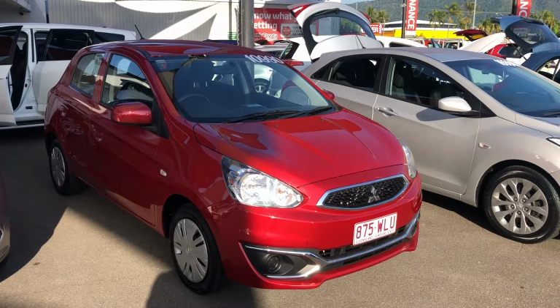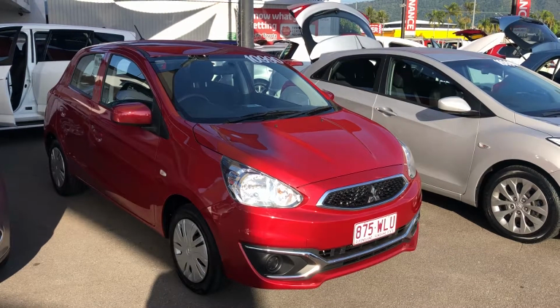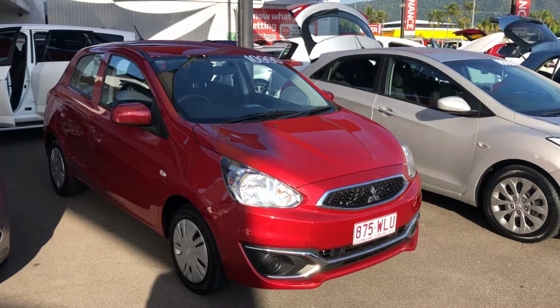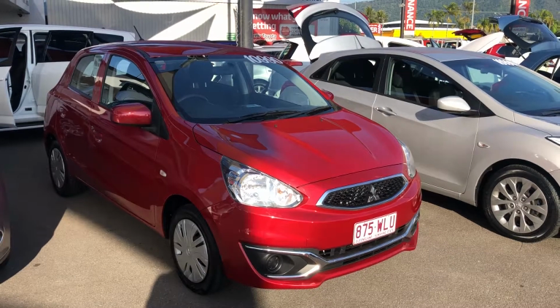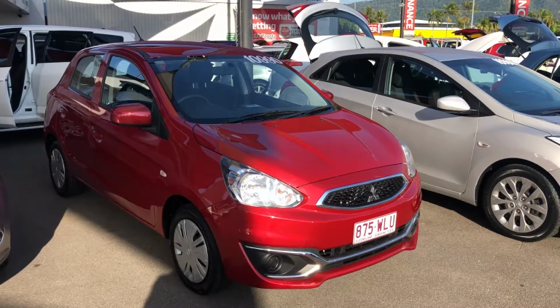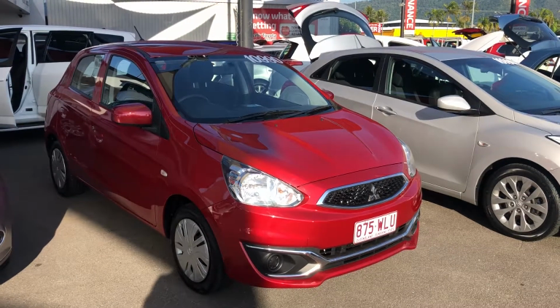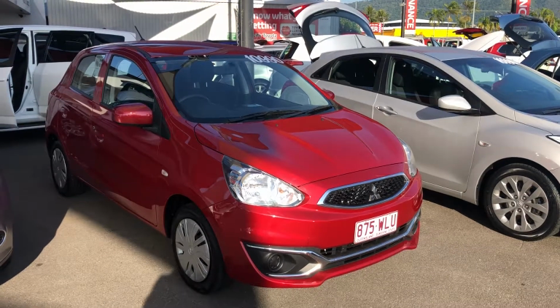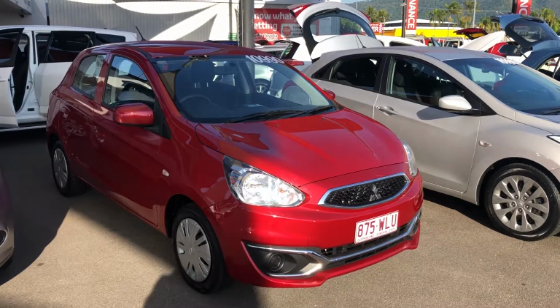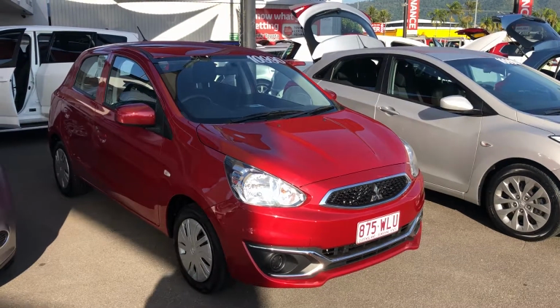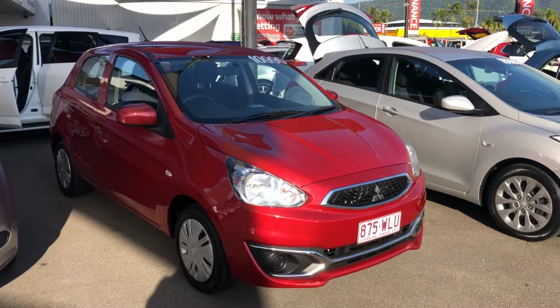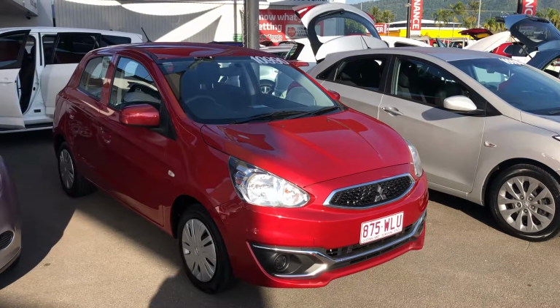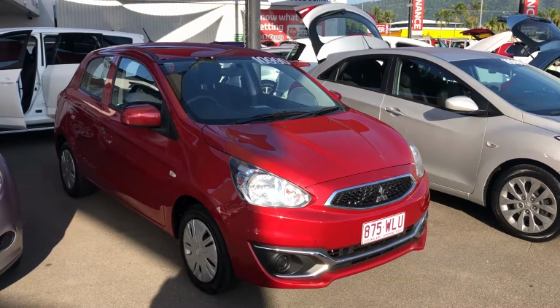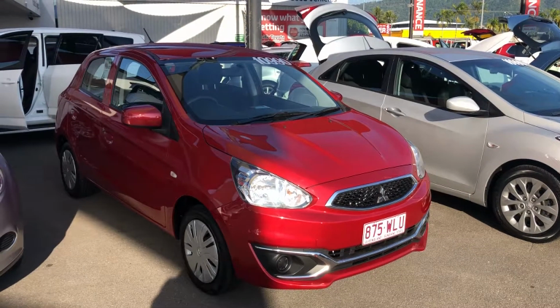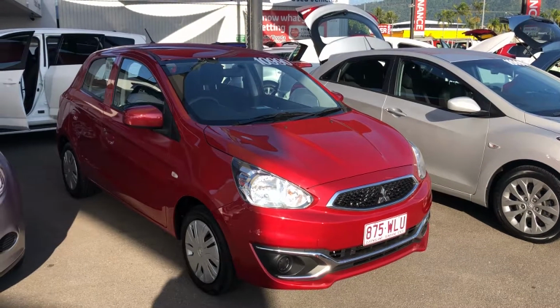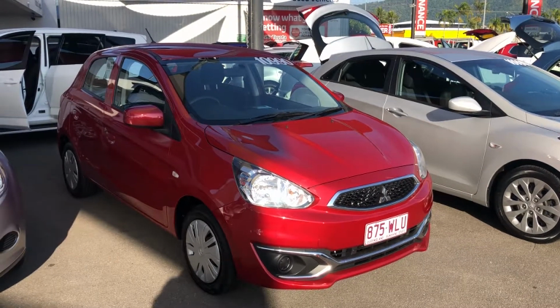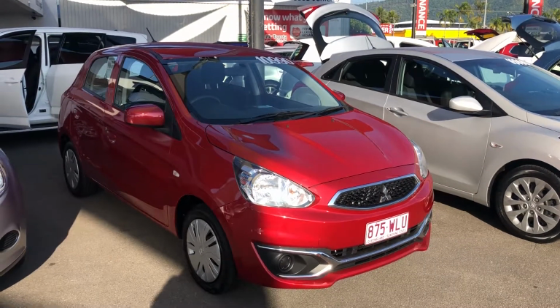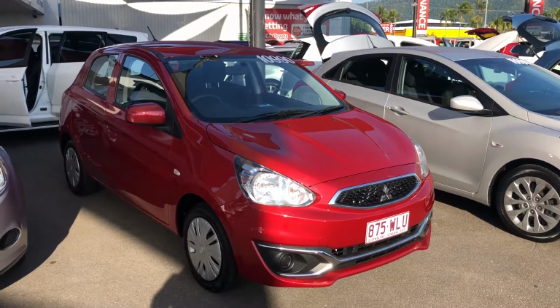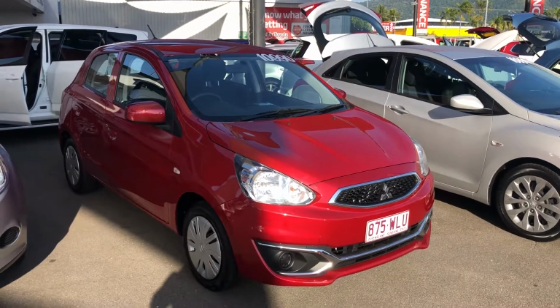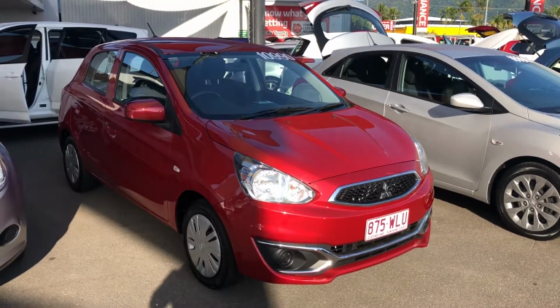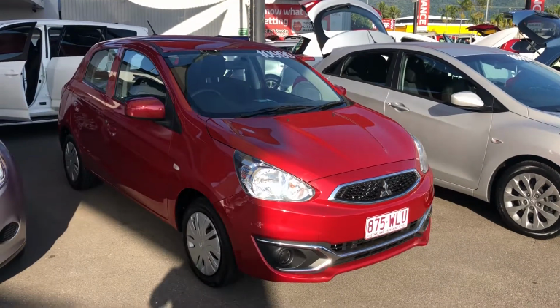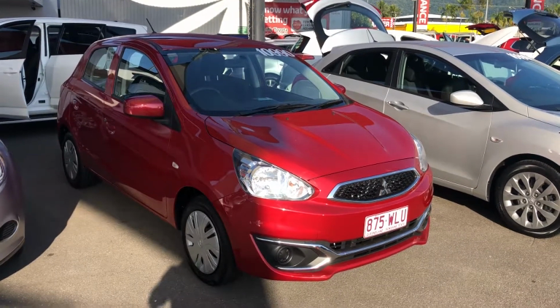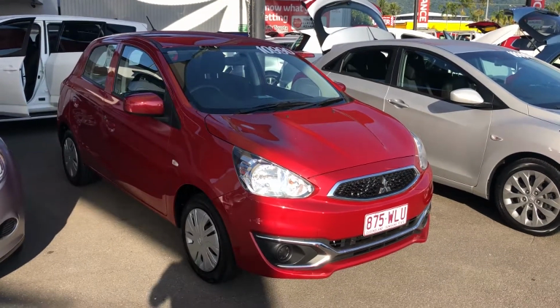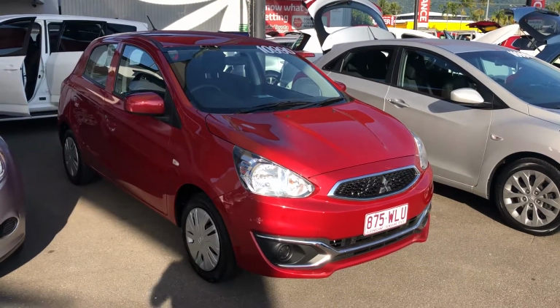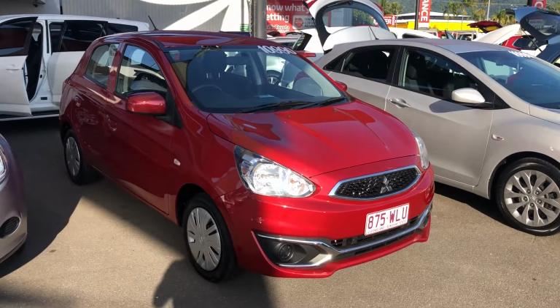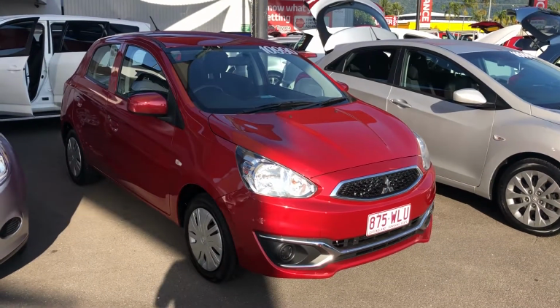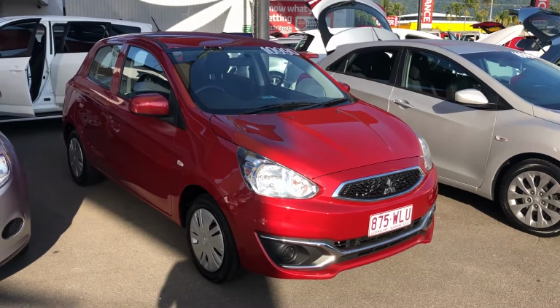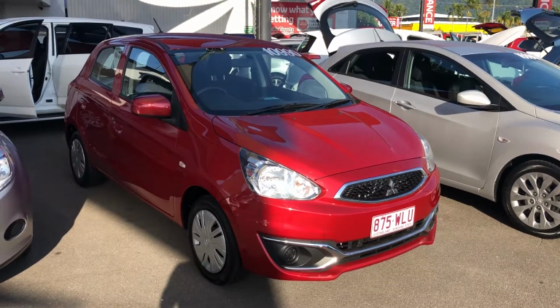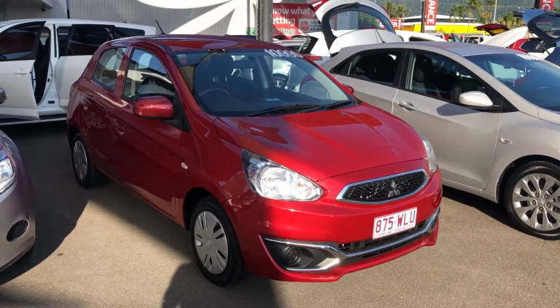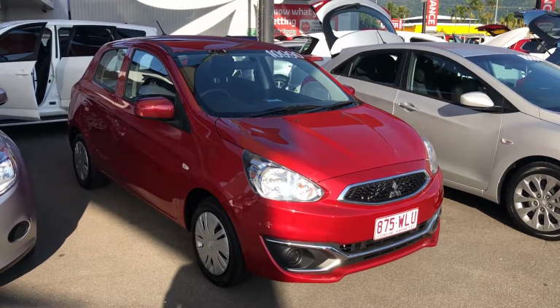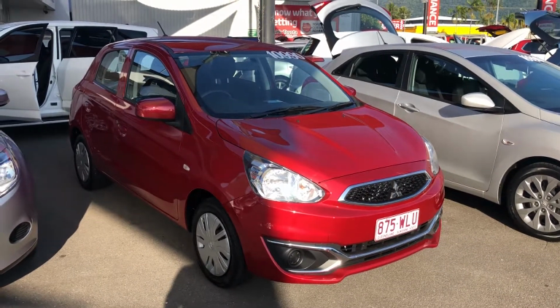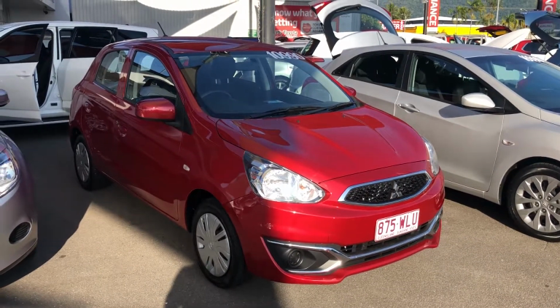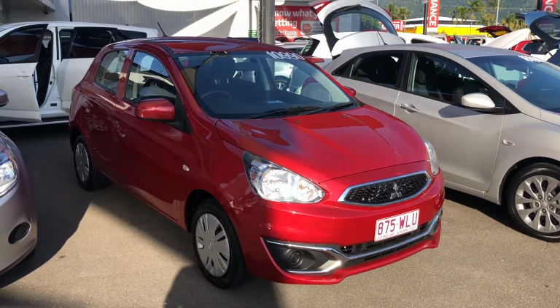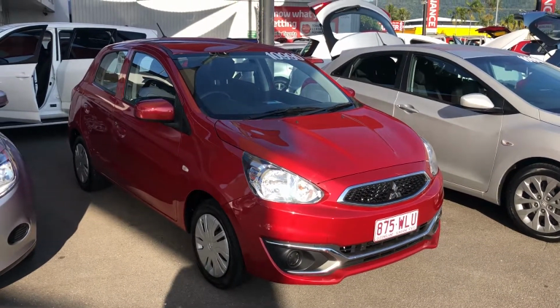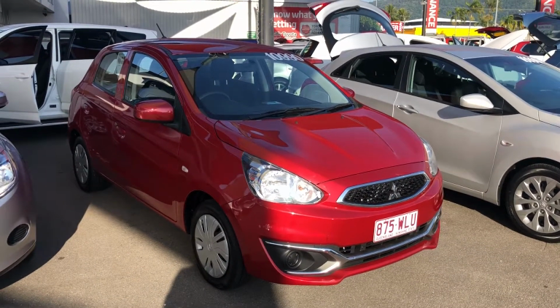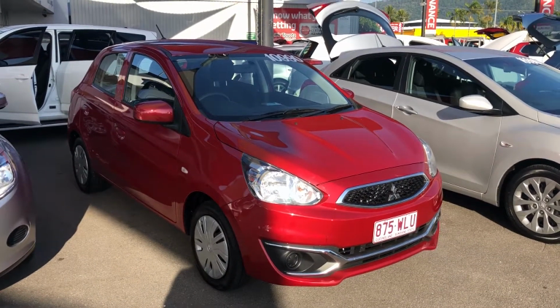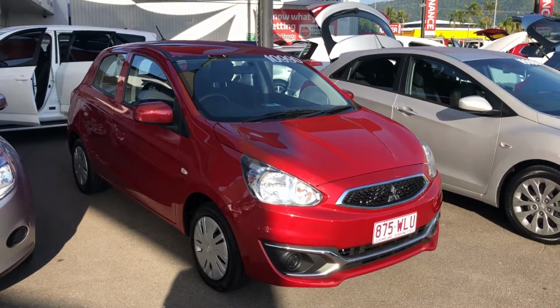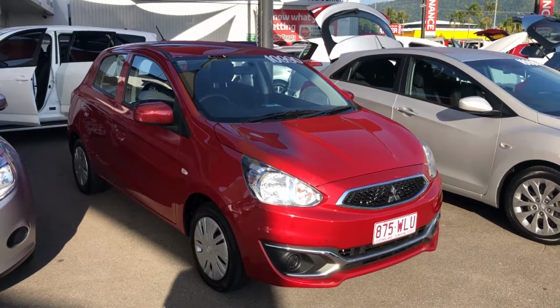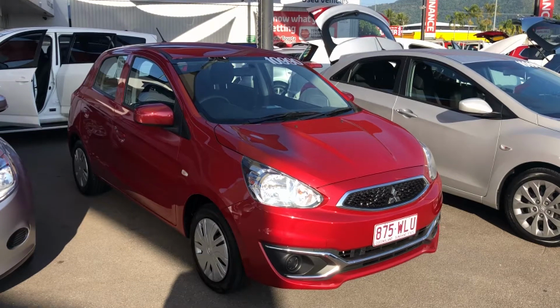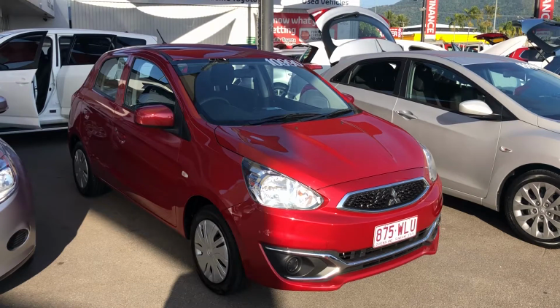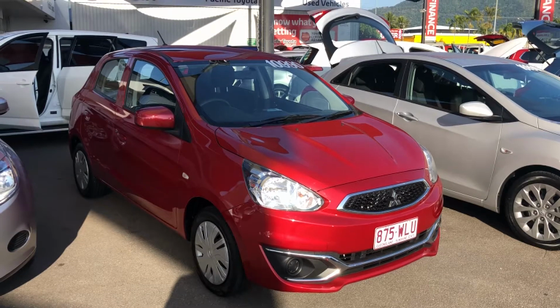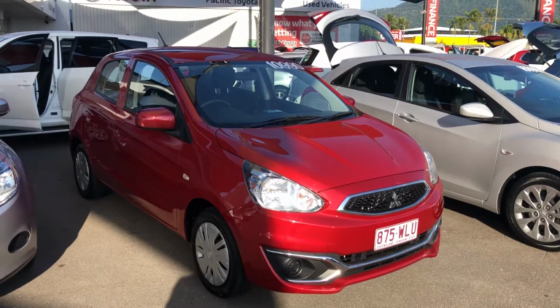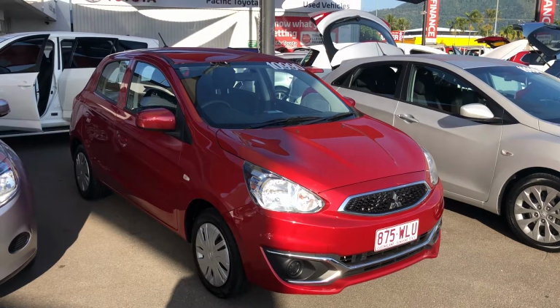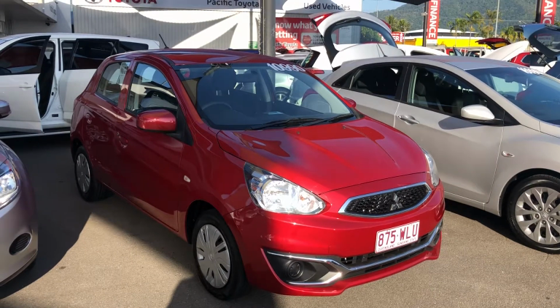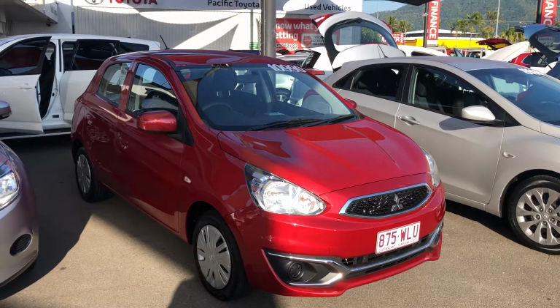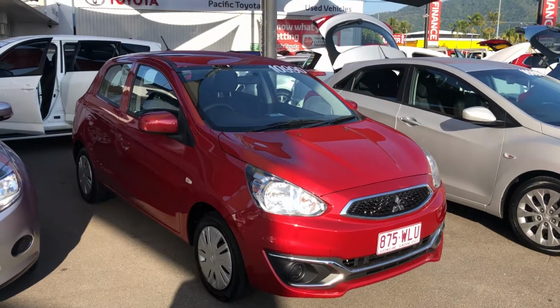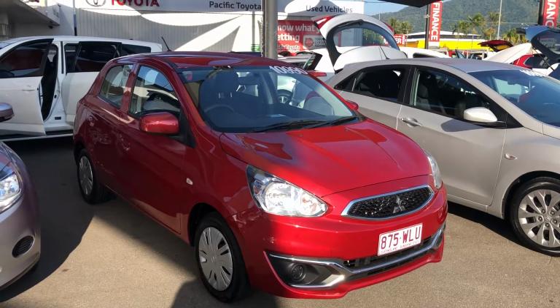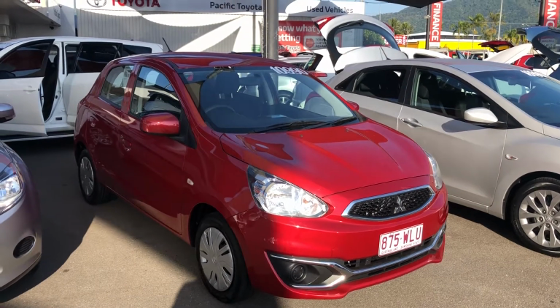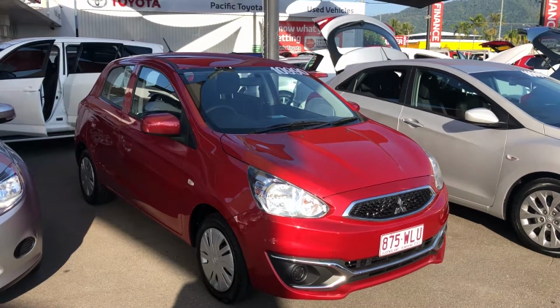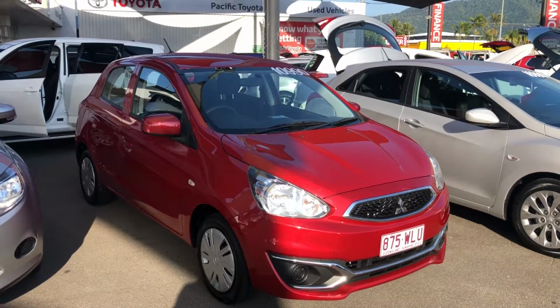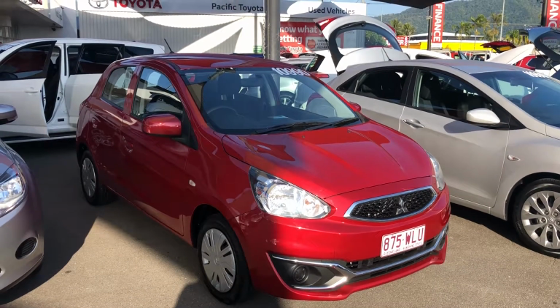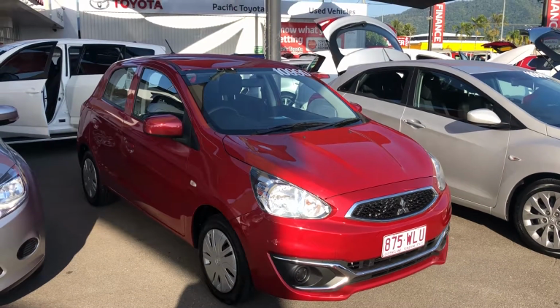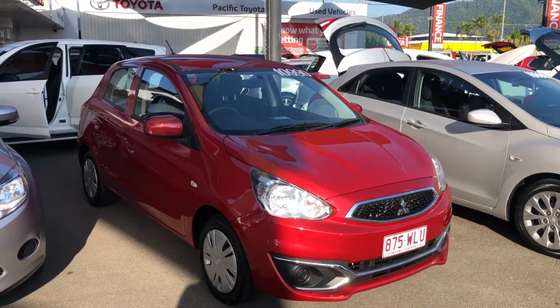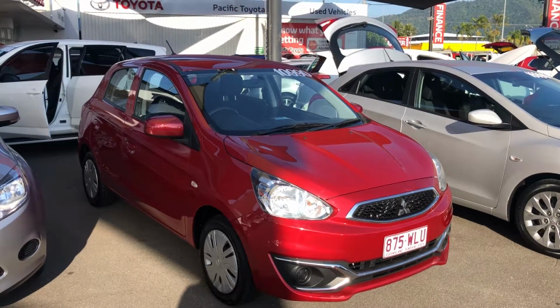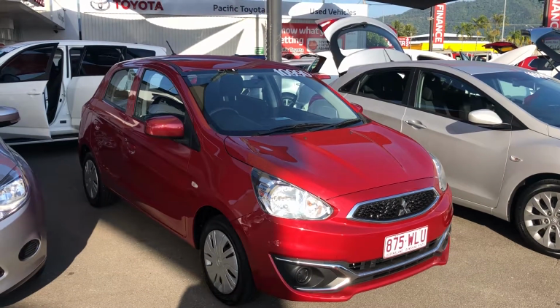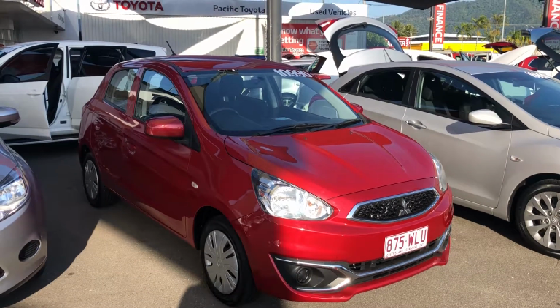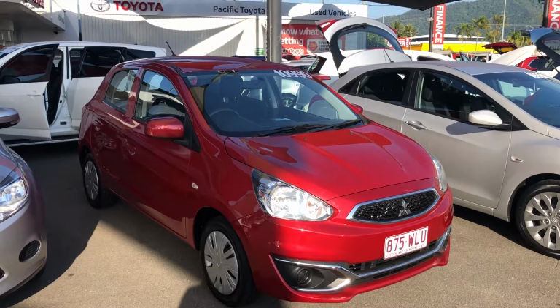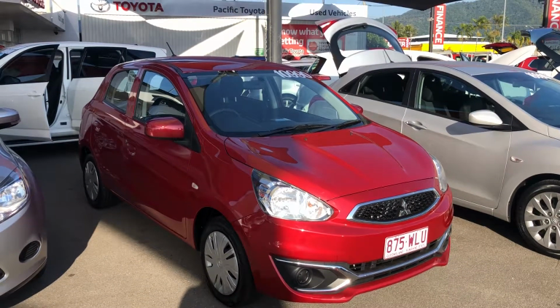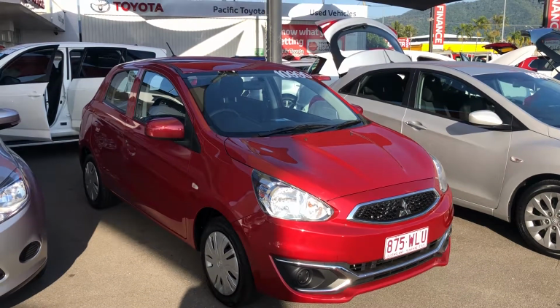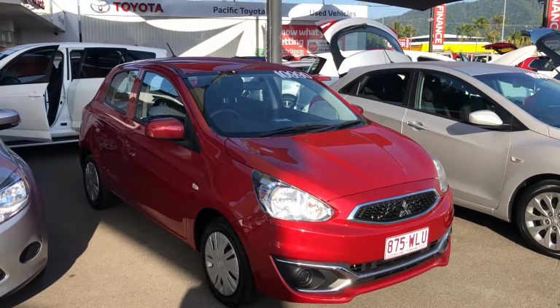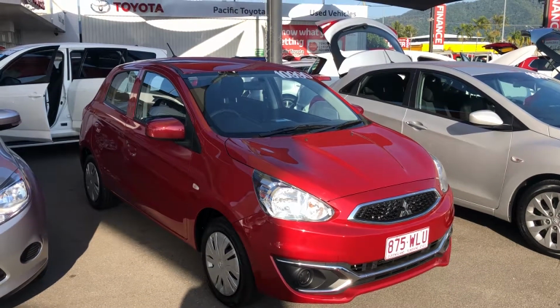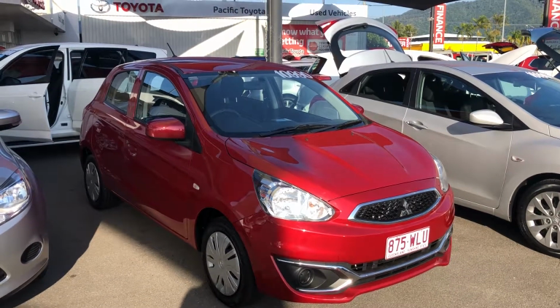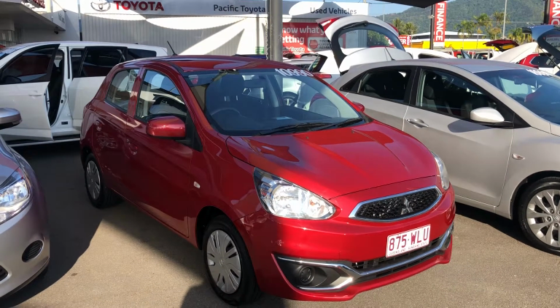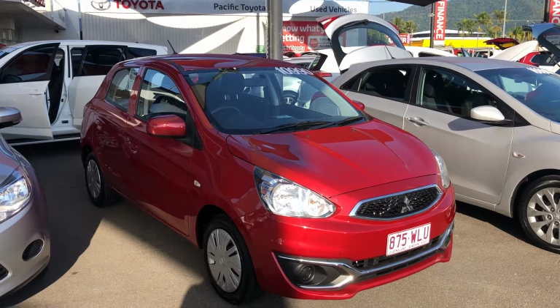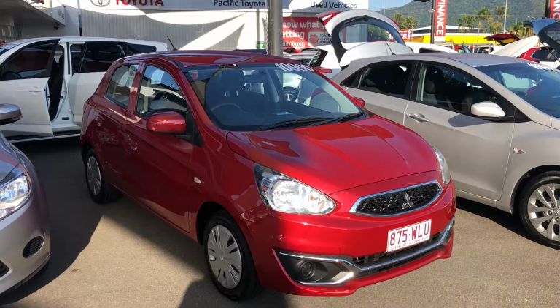Good morning, this is David at Pacific Toyota and Lexus of Cairns, giving the virtual tour of our 2016 Mitsubishi Mirage.